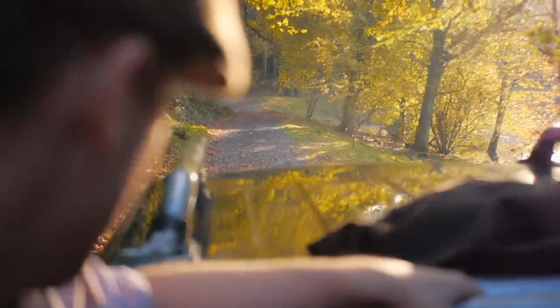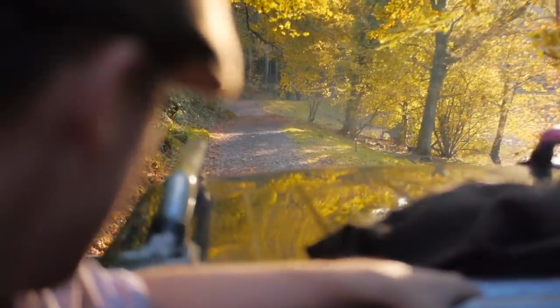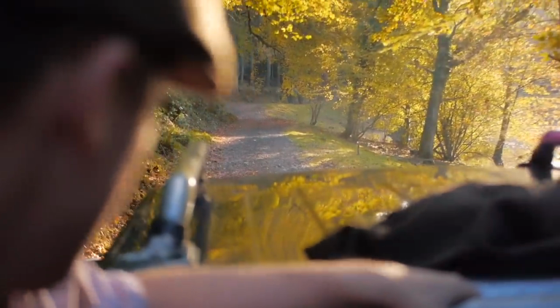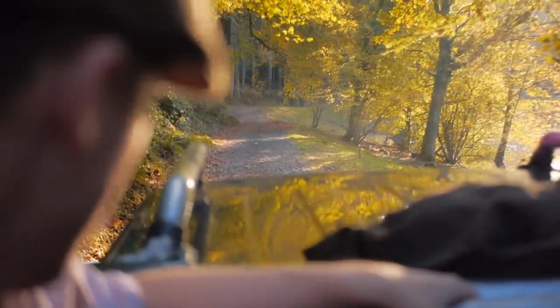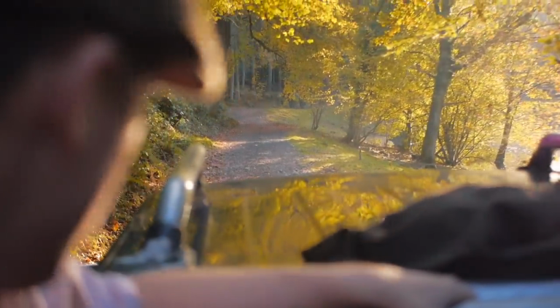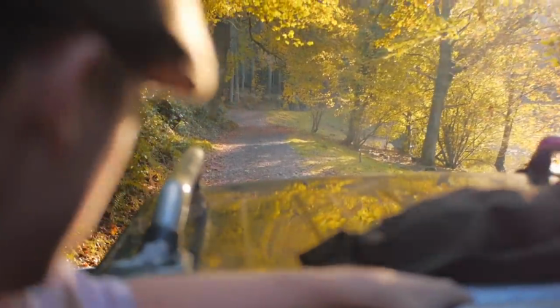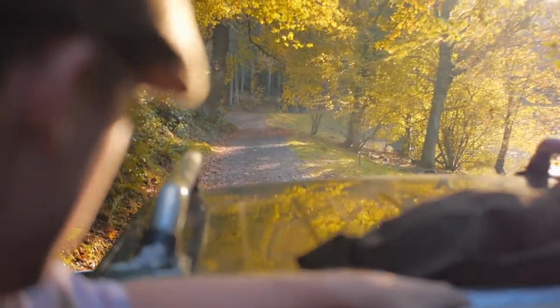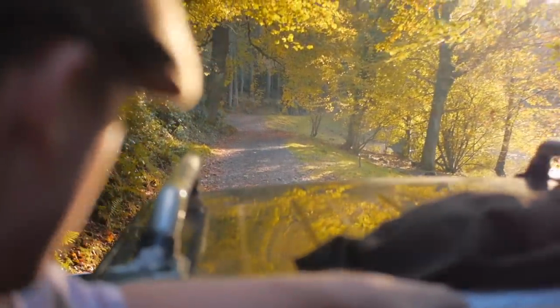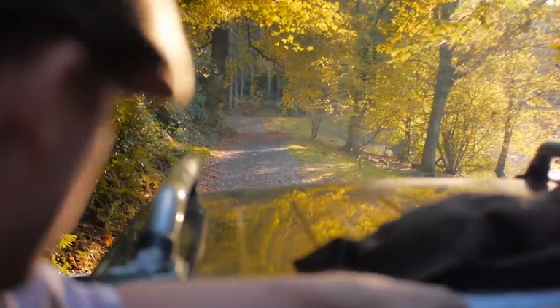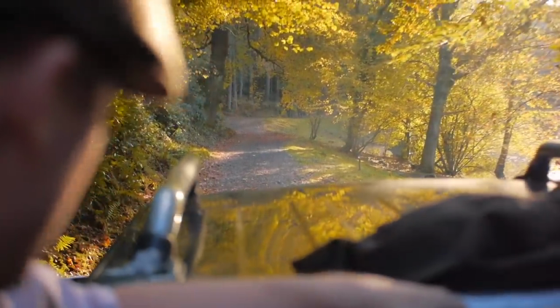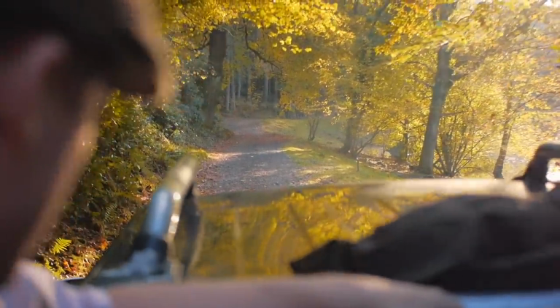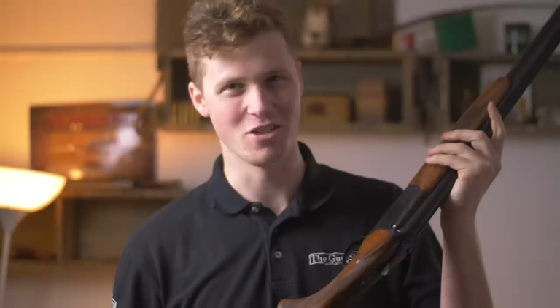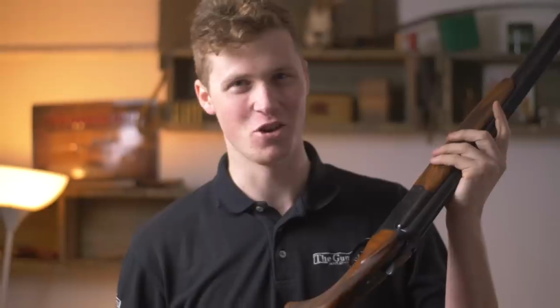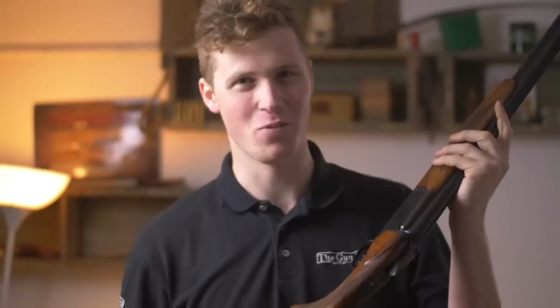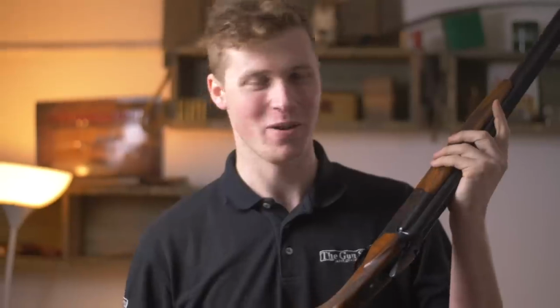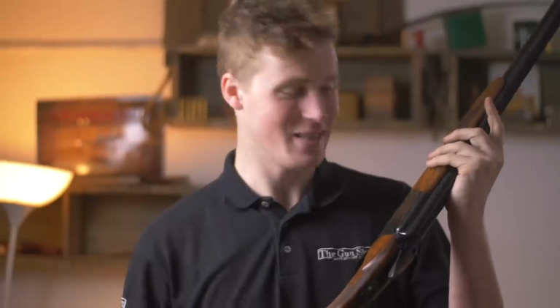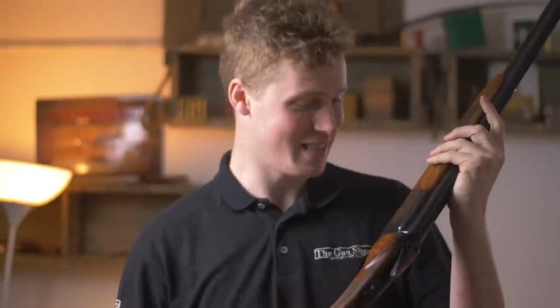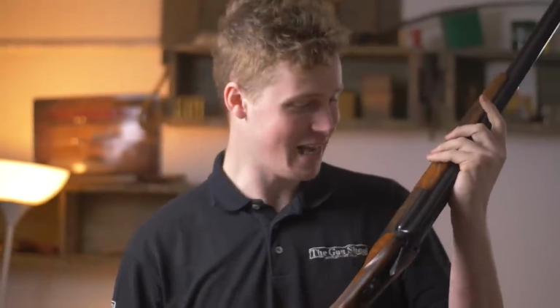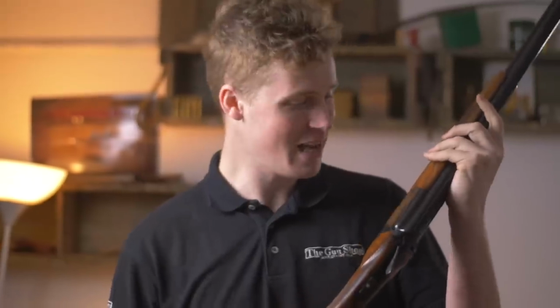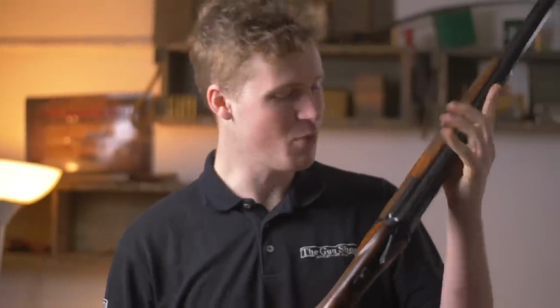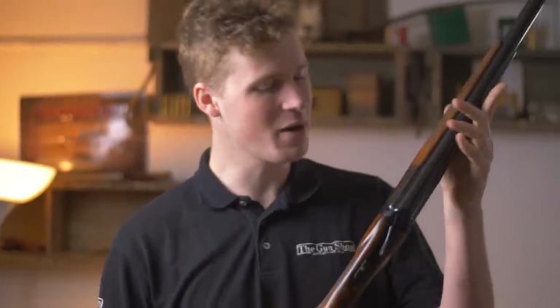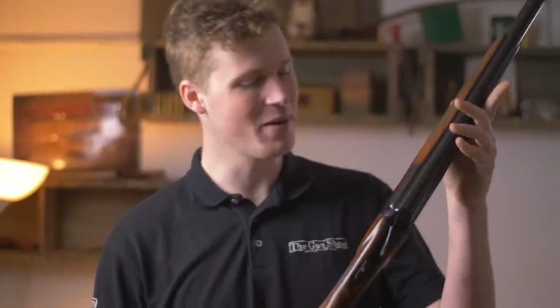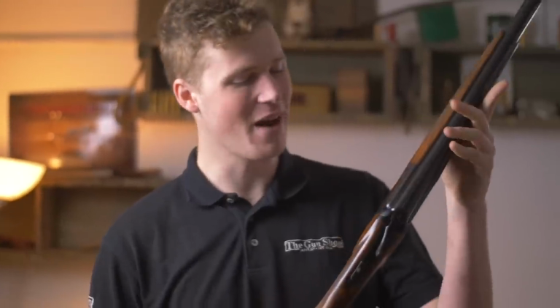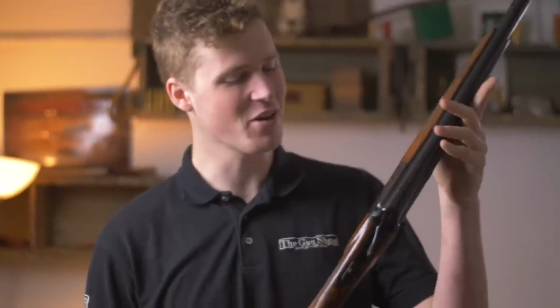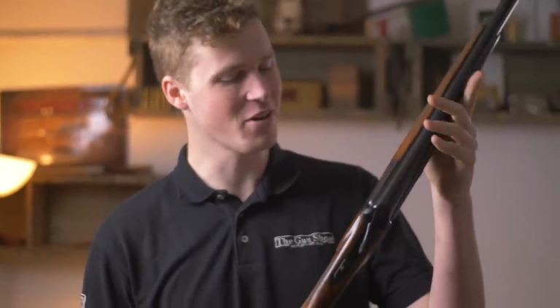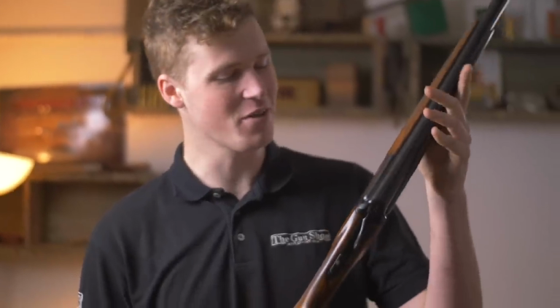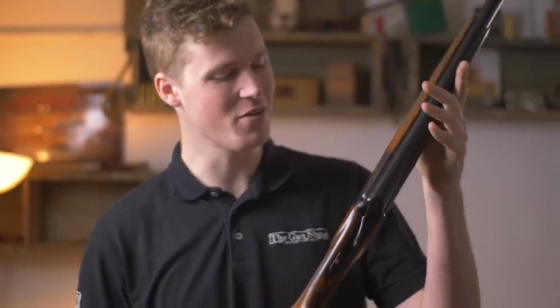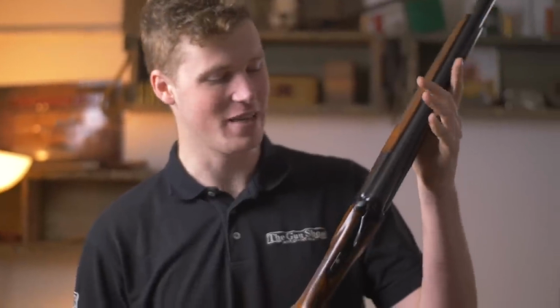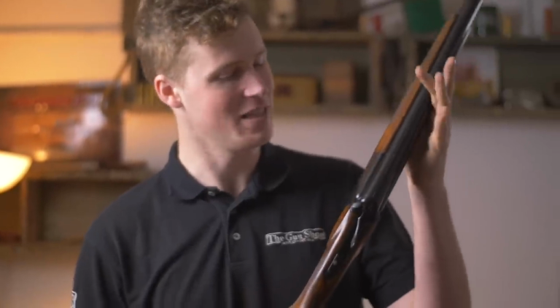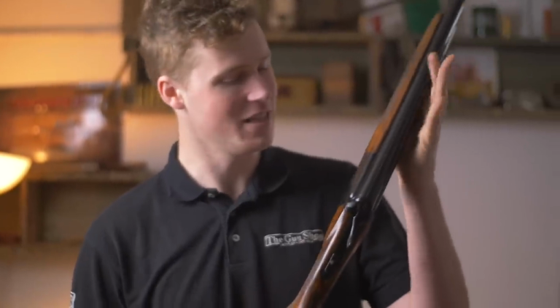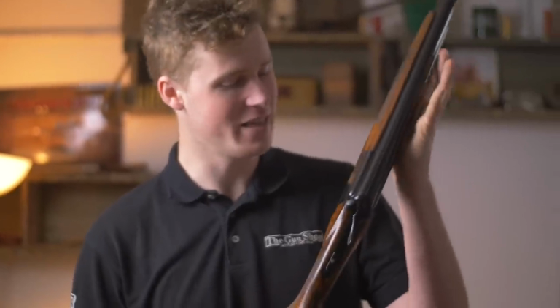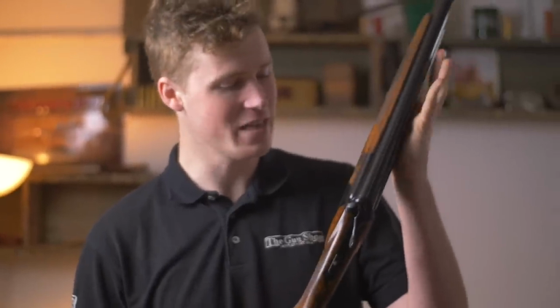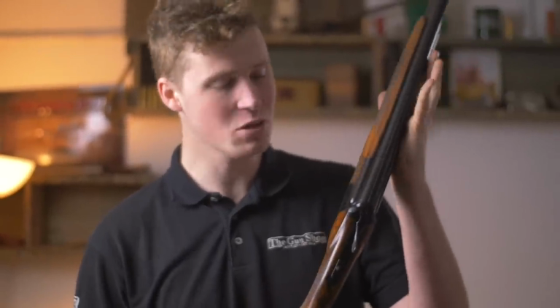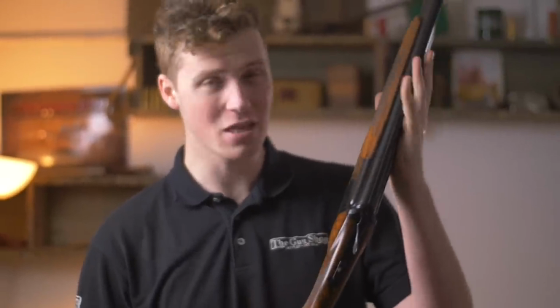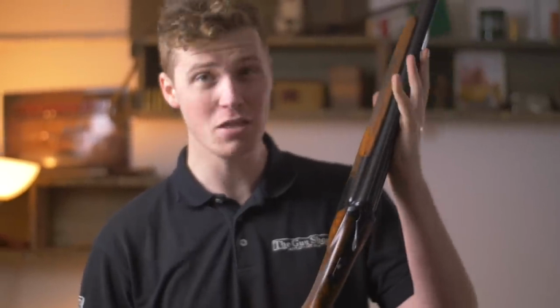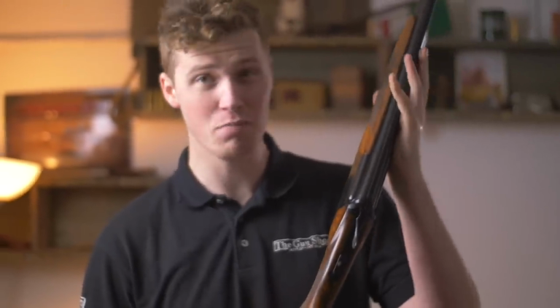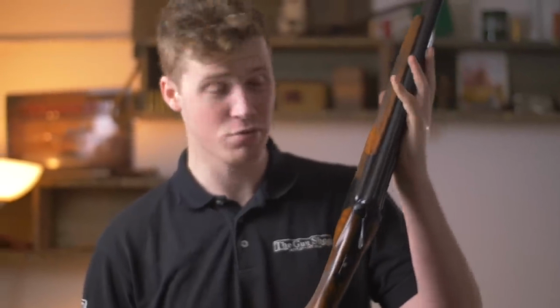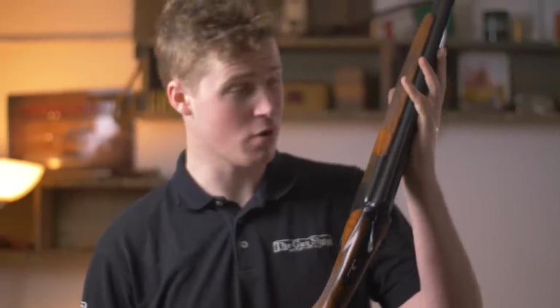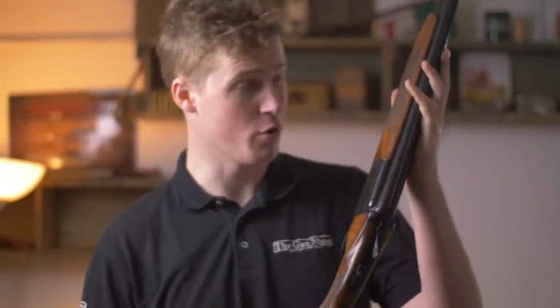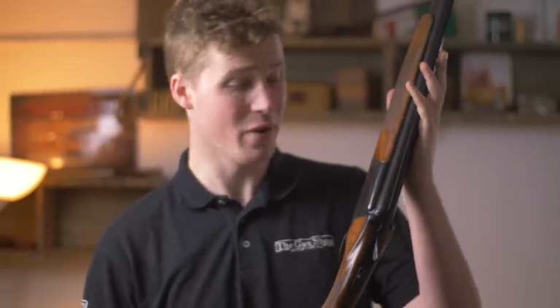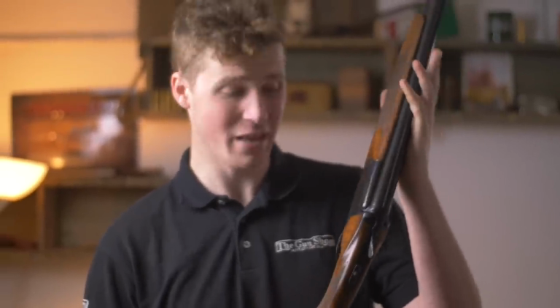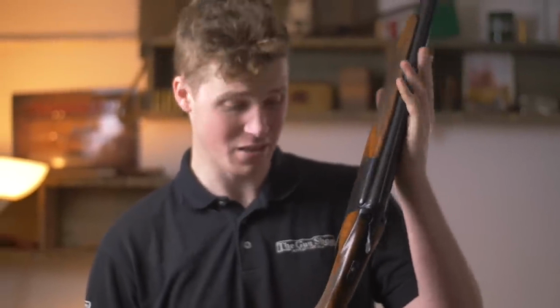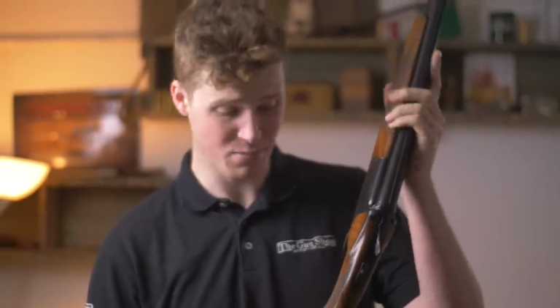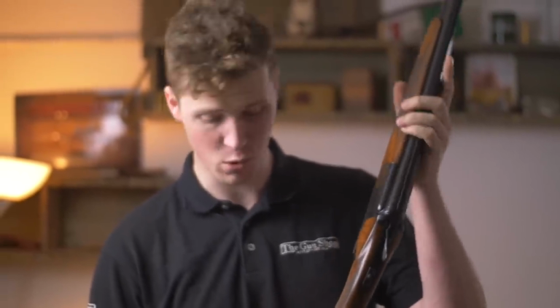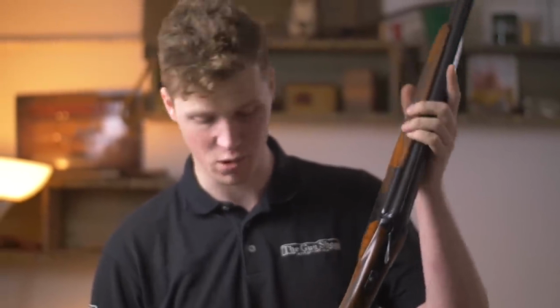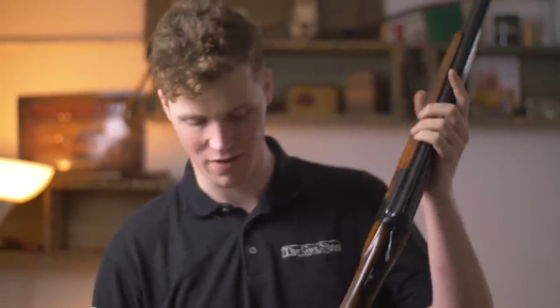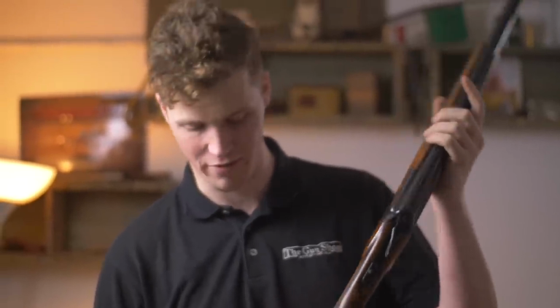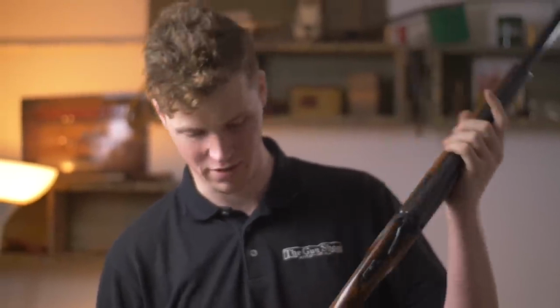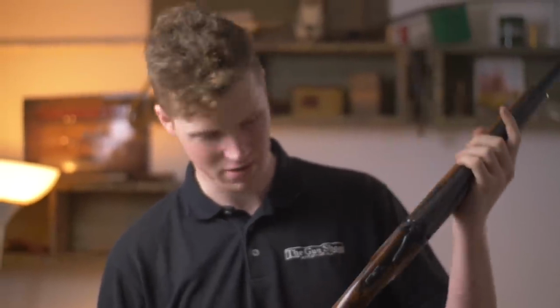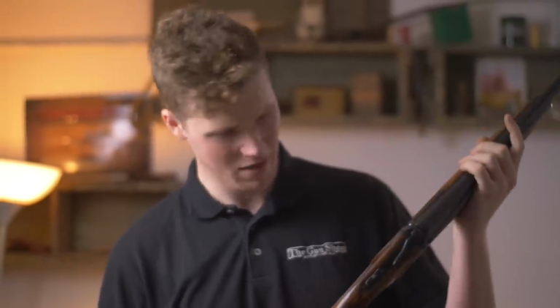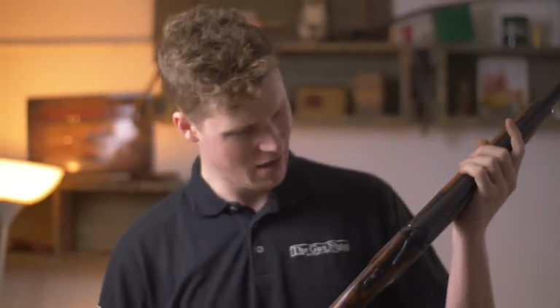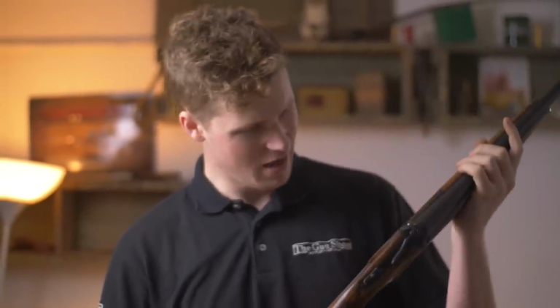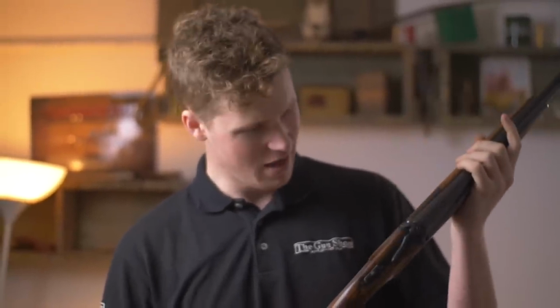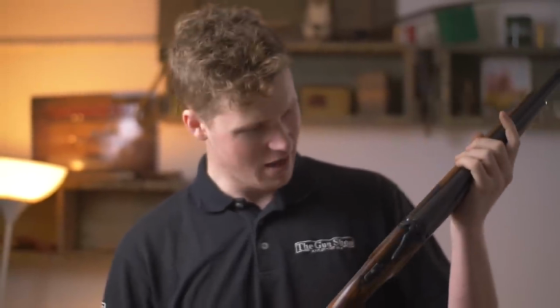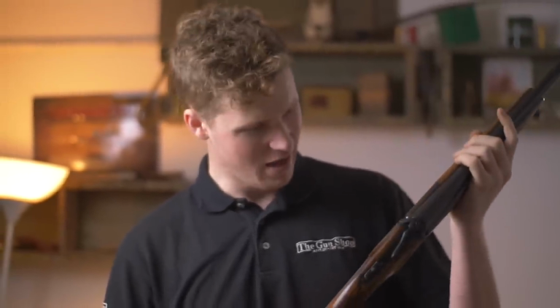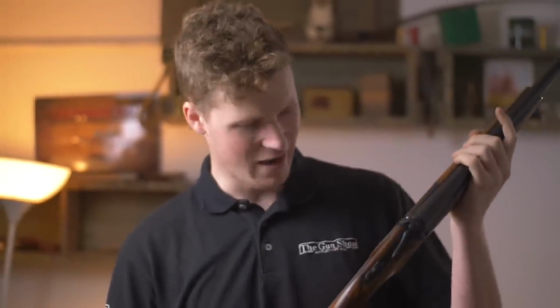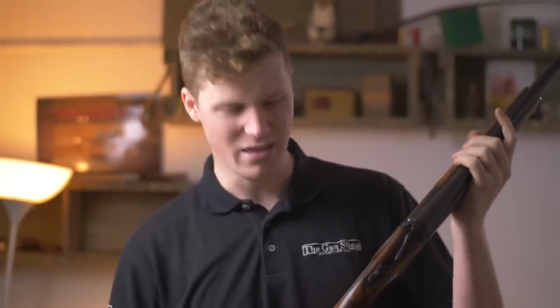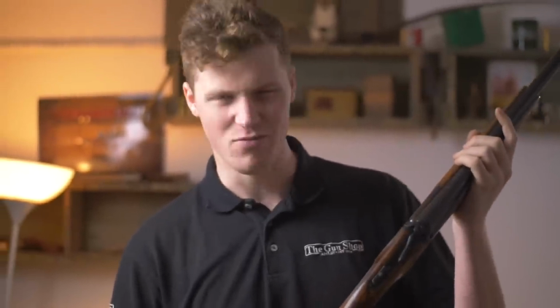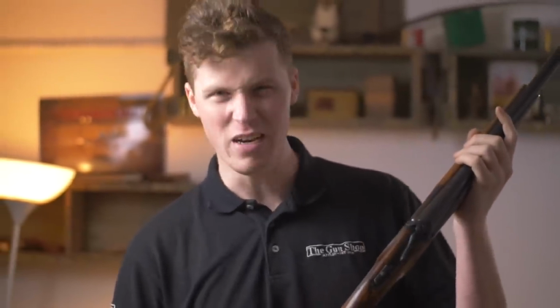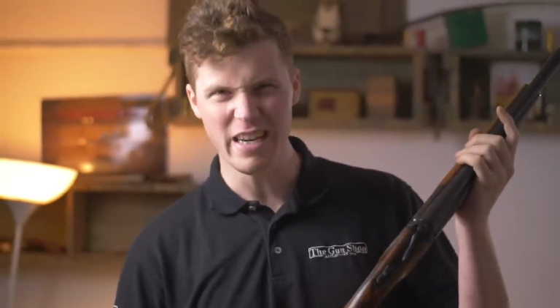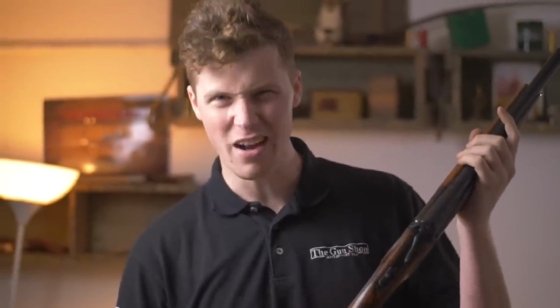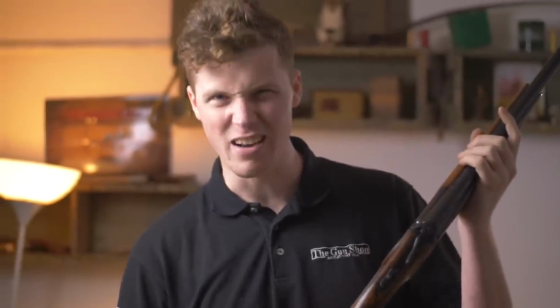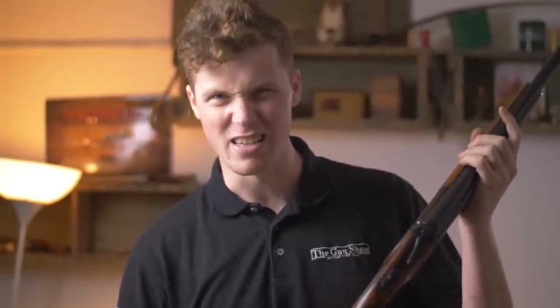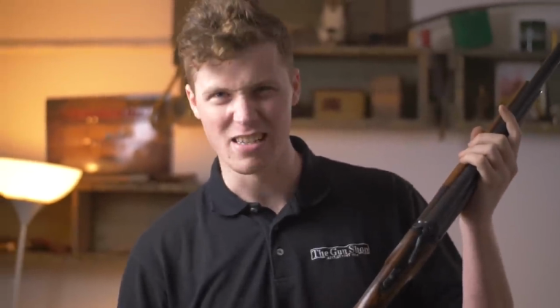Hi guys, welcome to the gun shop. Today we're going to be having a look at the Yildiz Pro in the Sporter variant, and it's really nice.